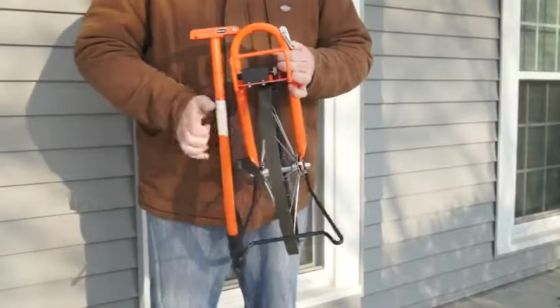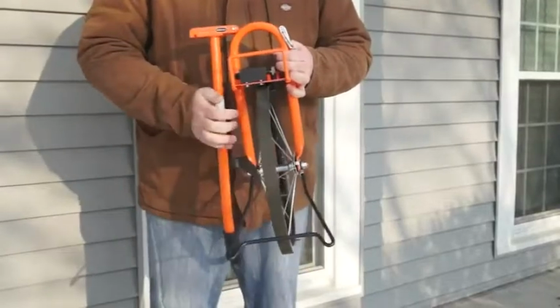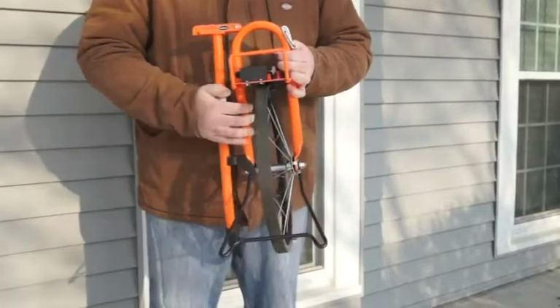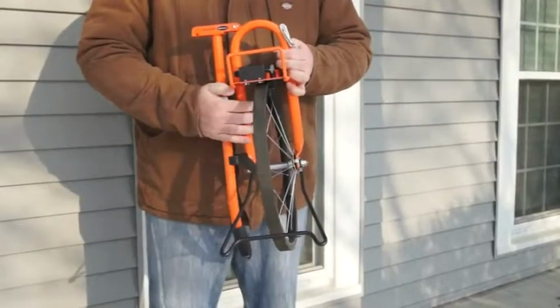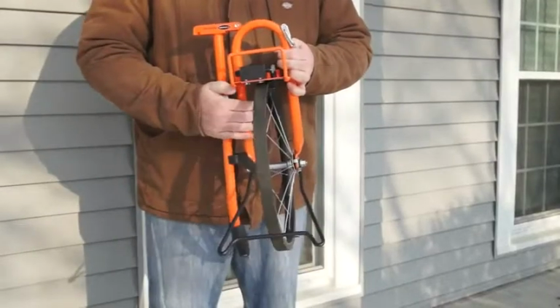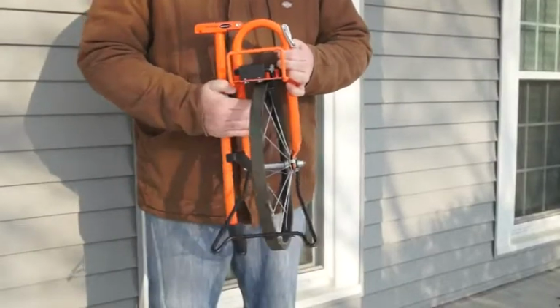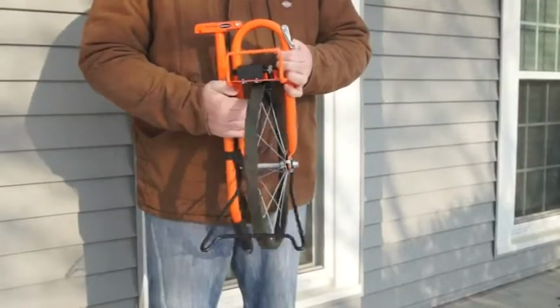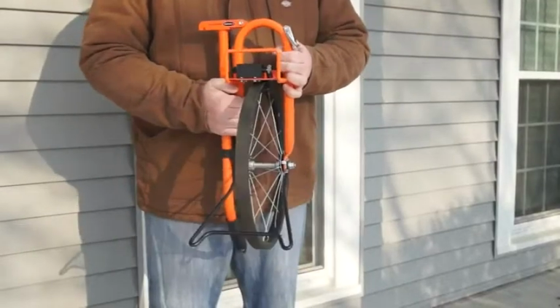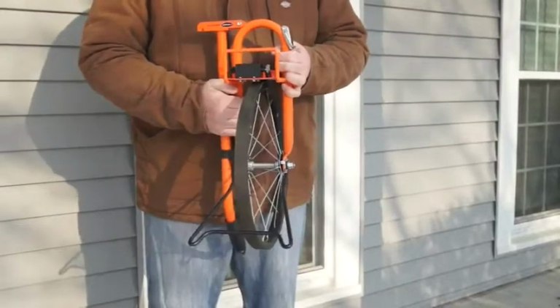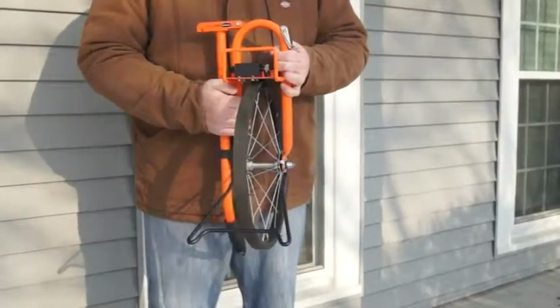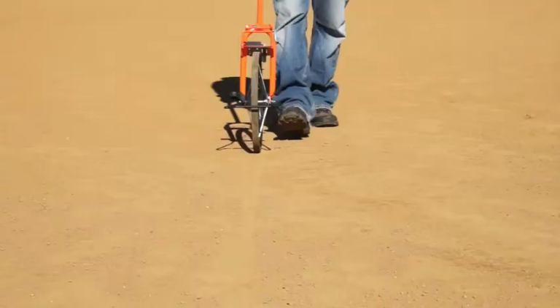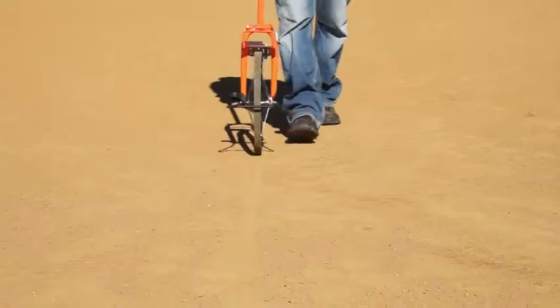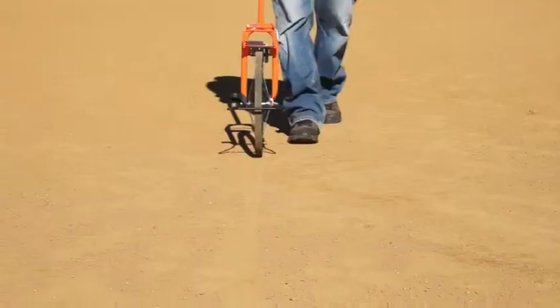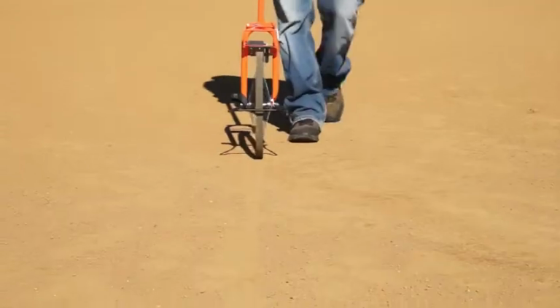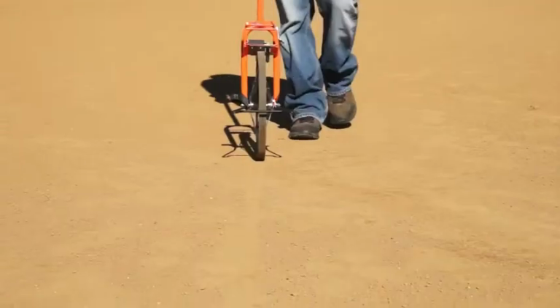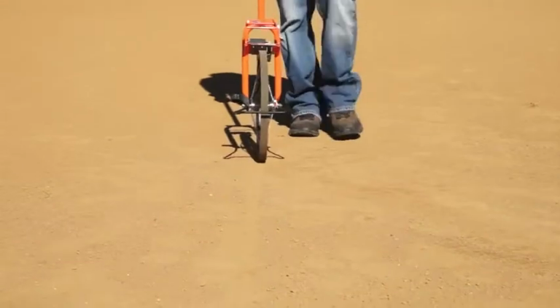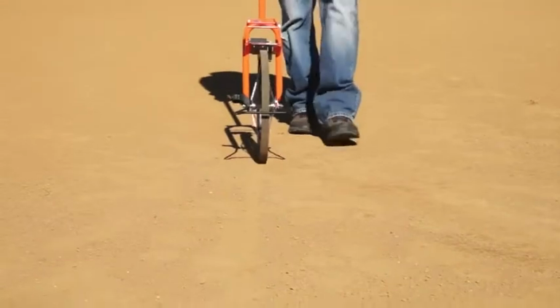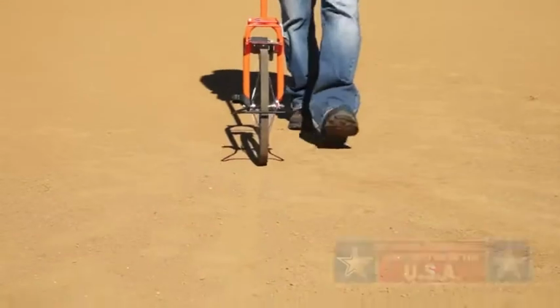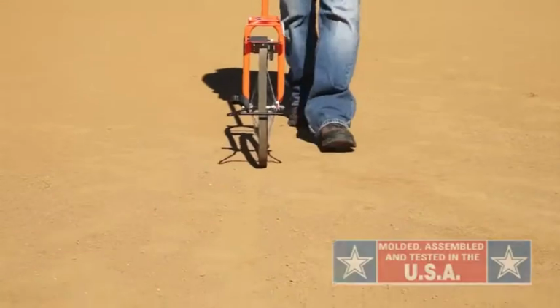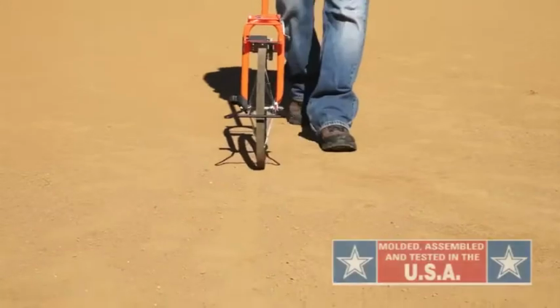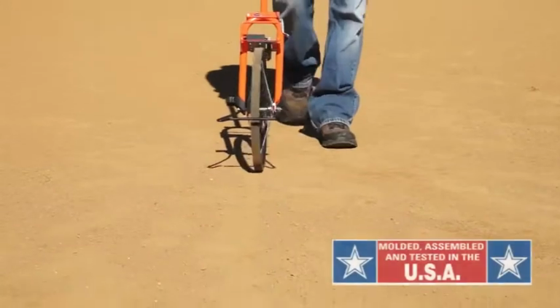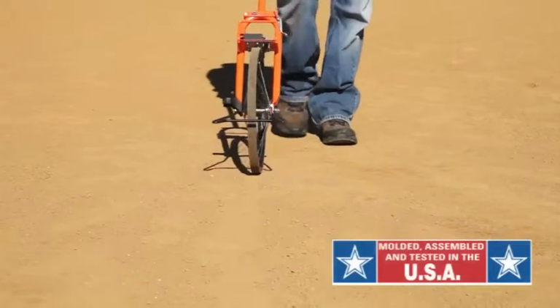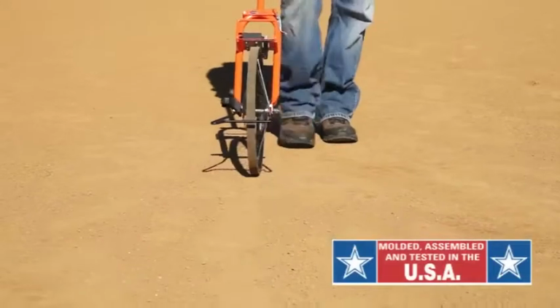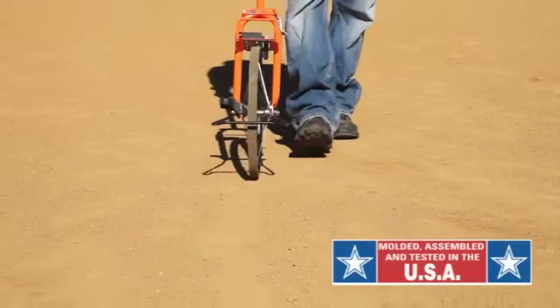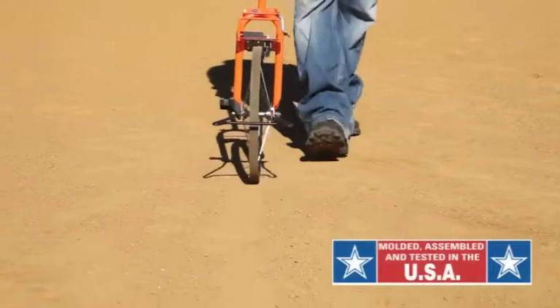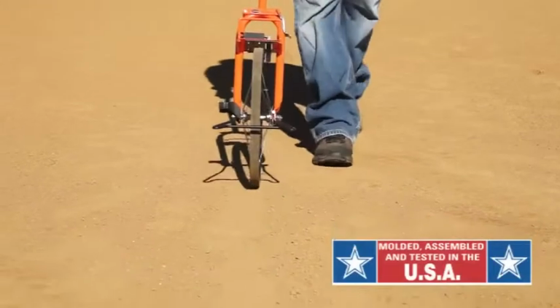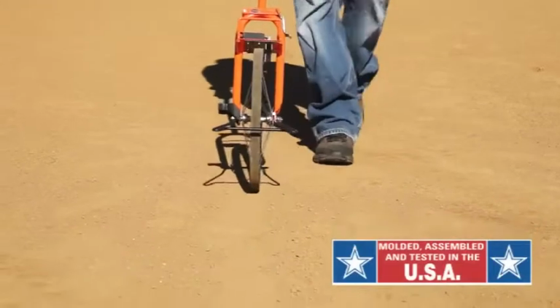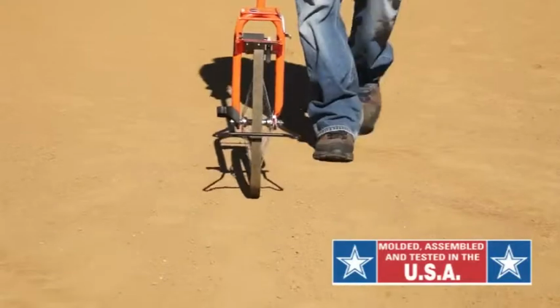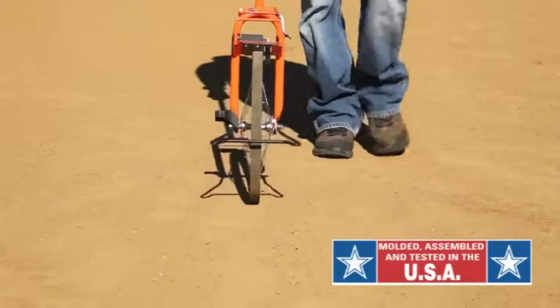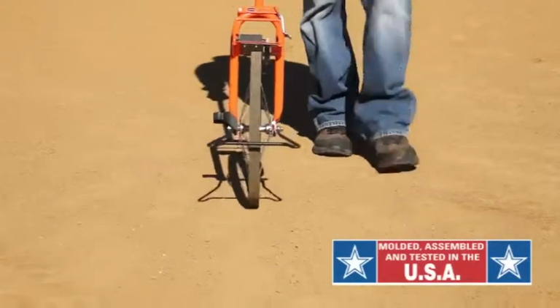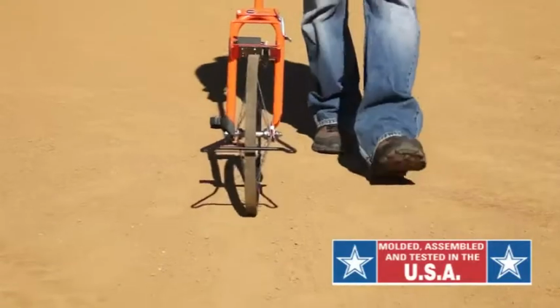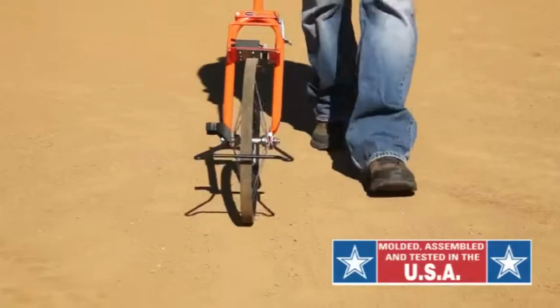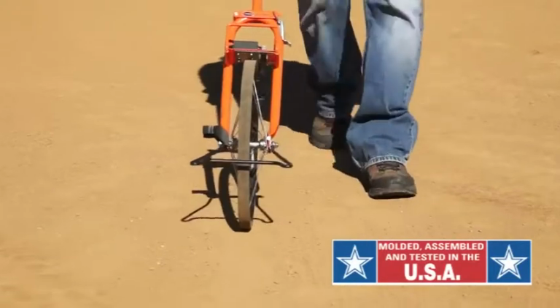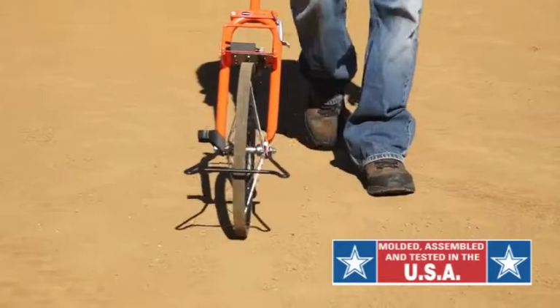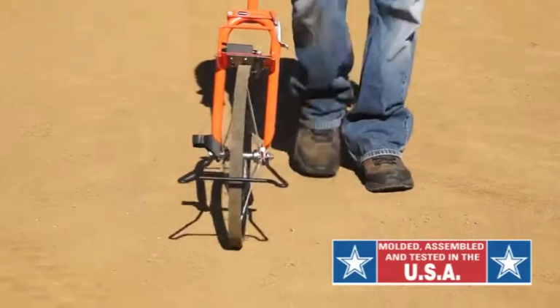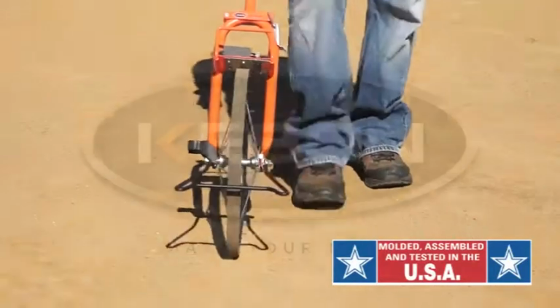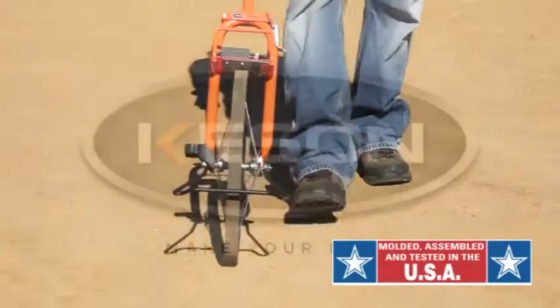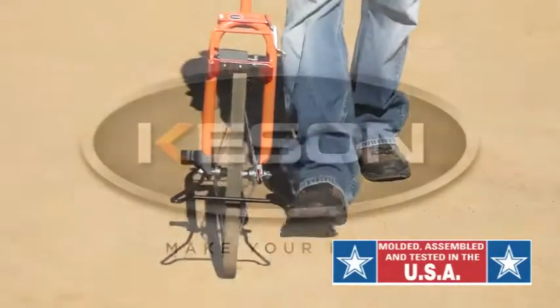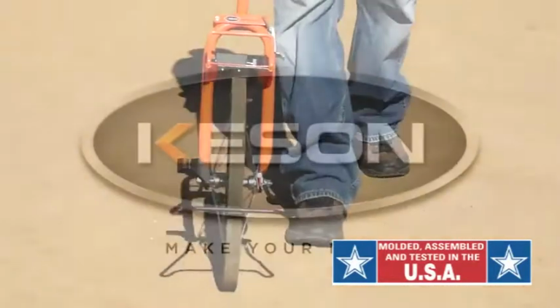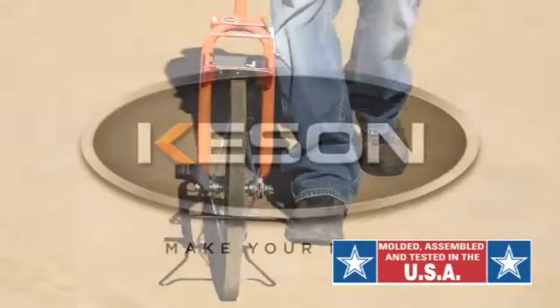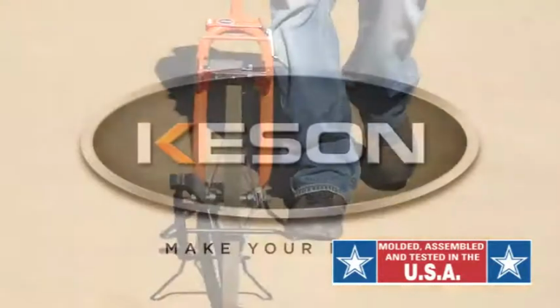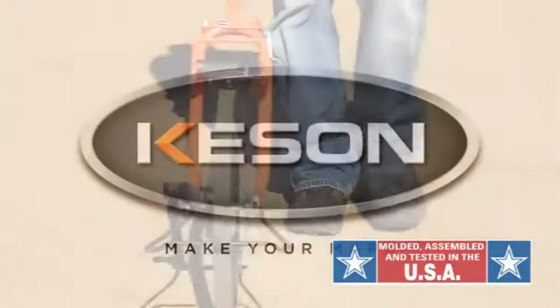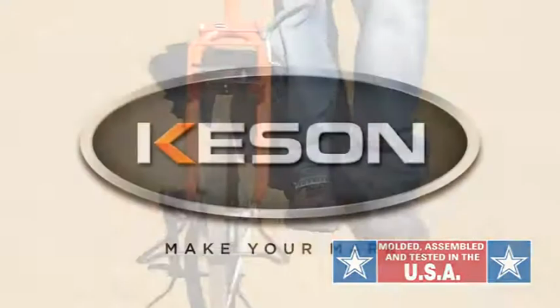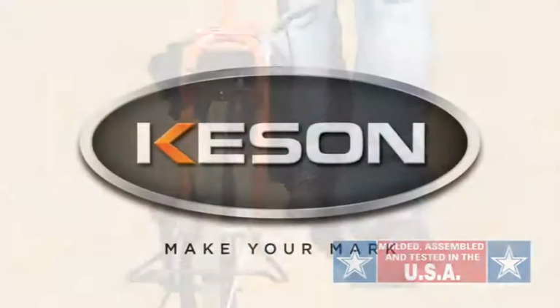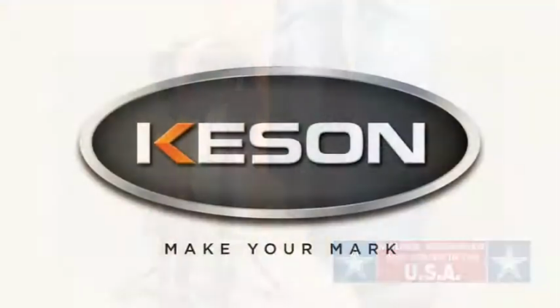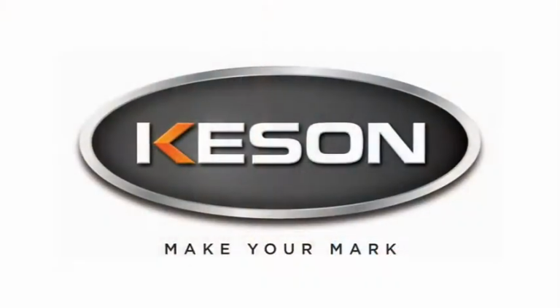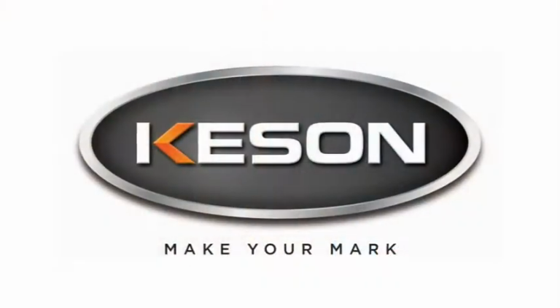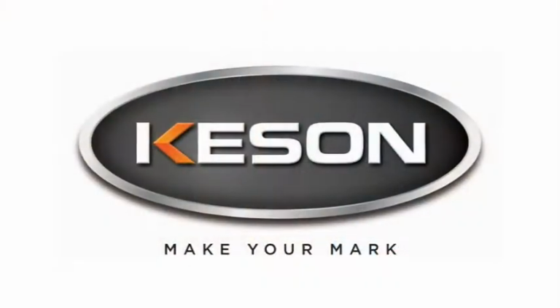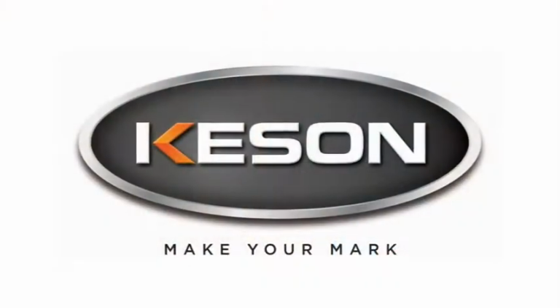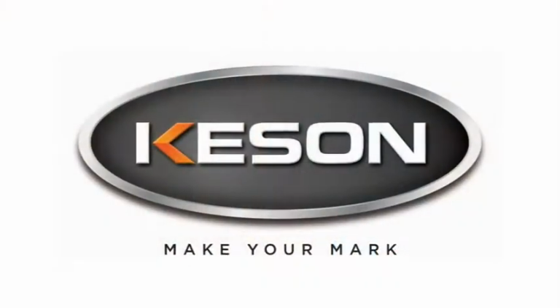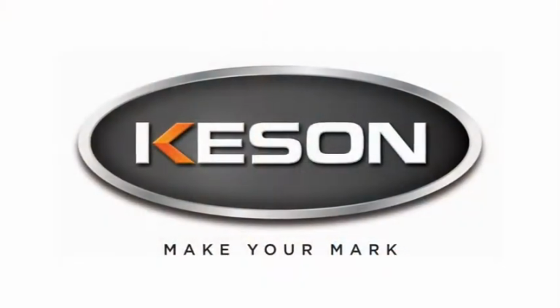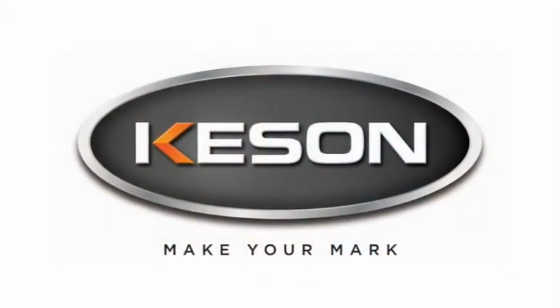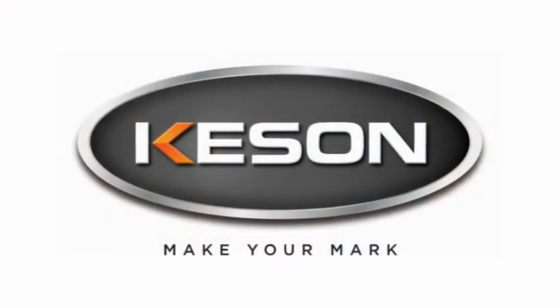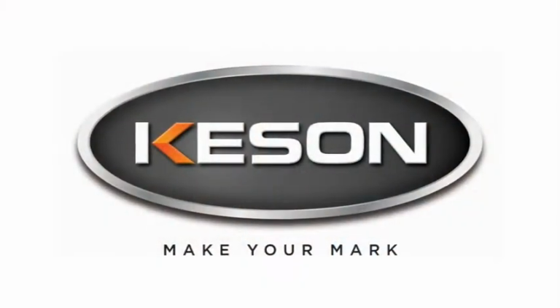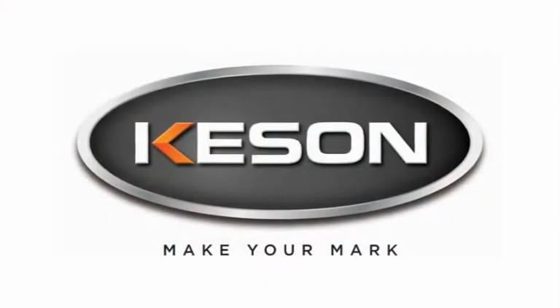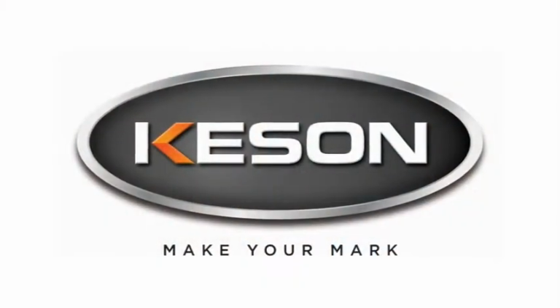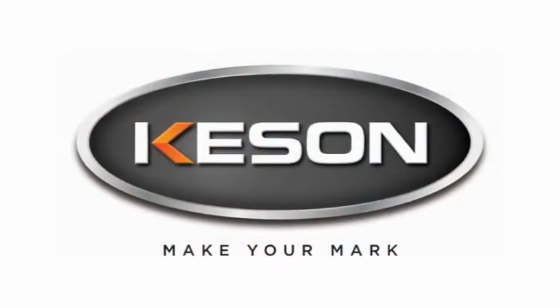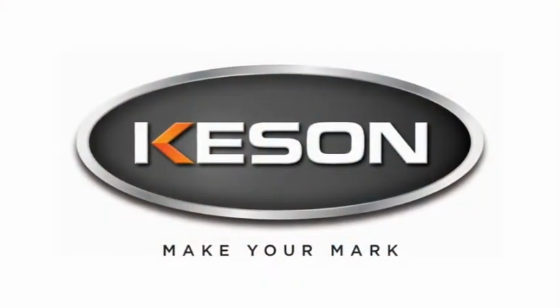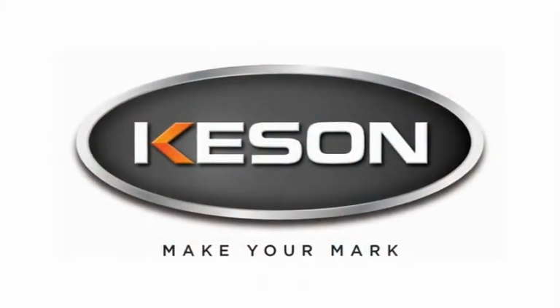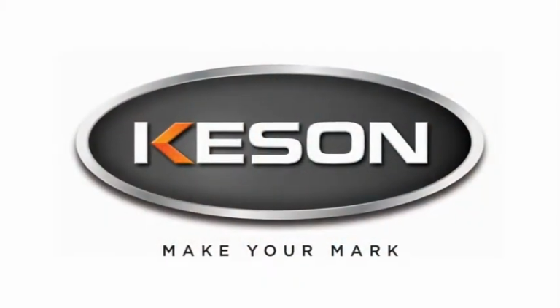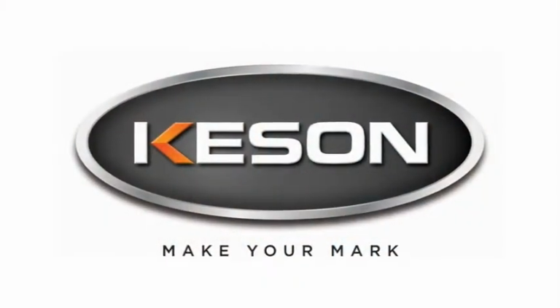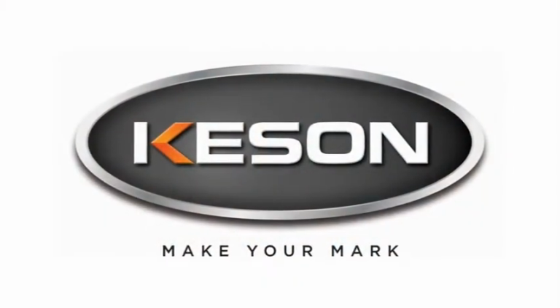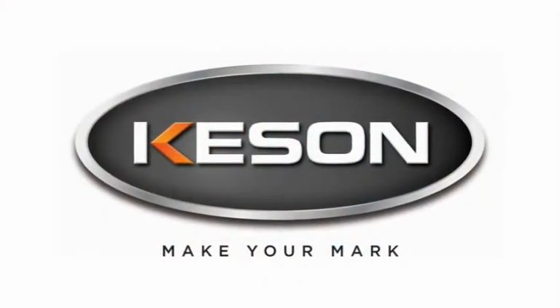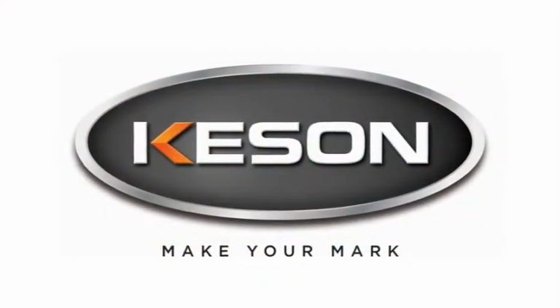If a job is worth doing, it's worth doing right. Make your mark with the MP401 measuring wheel.